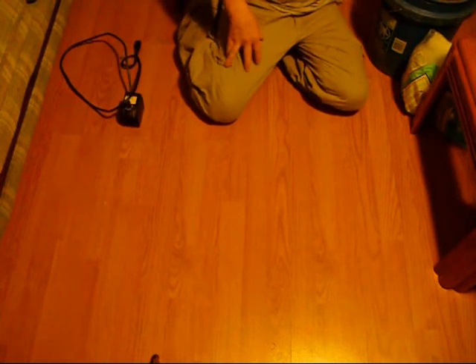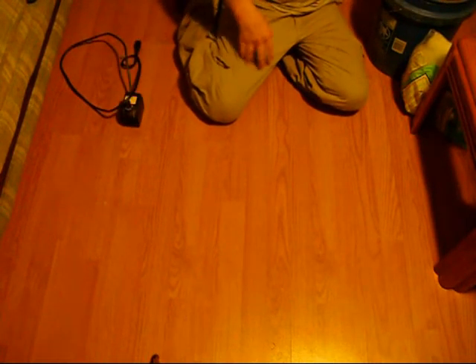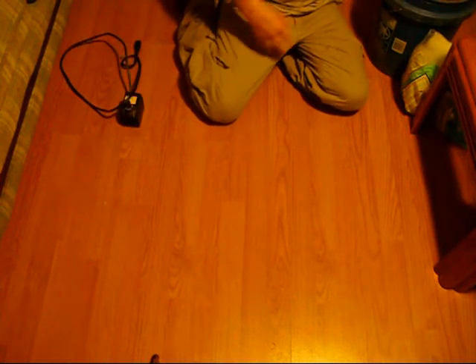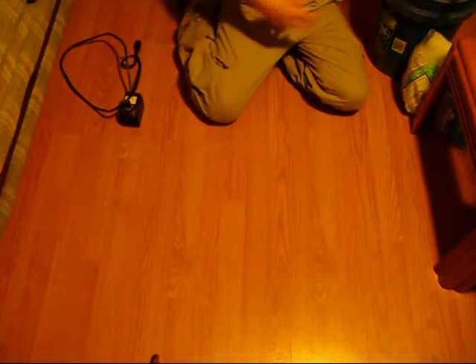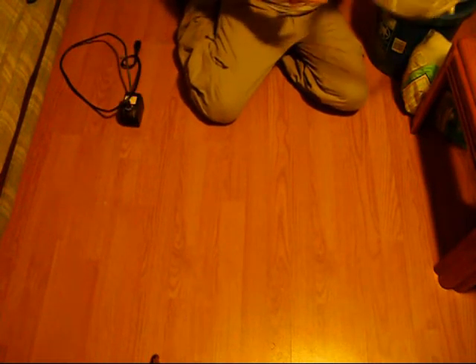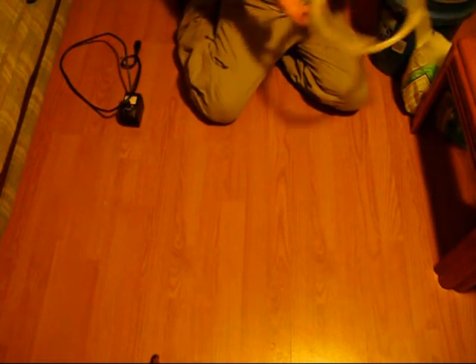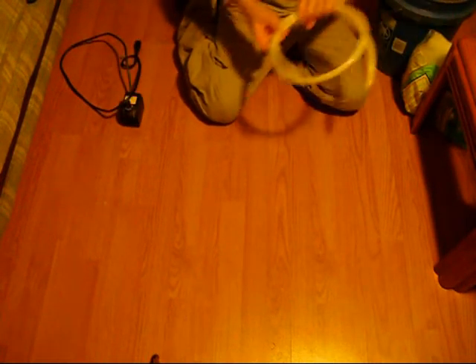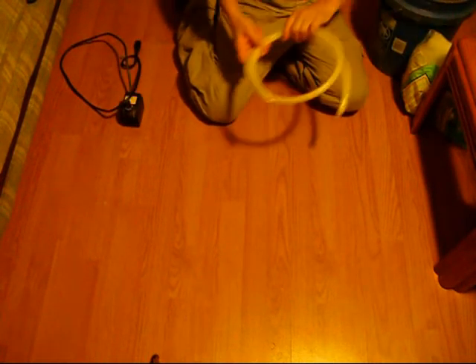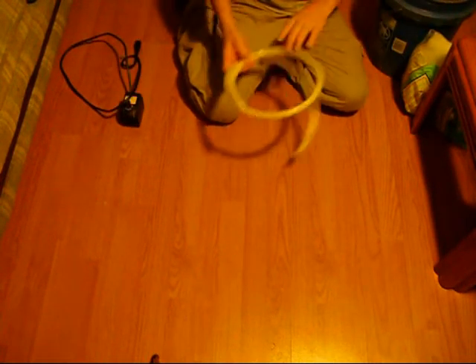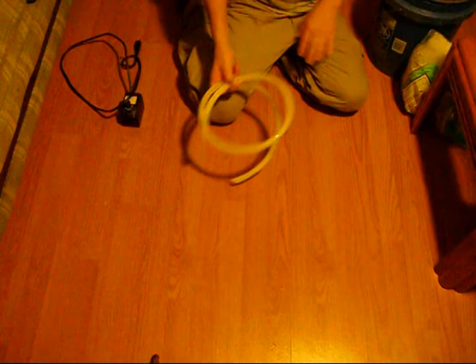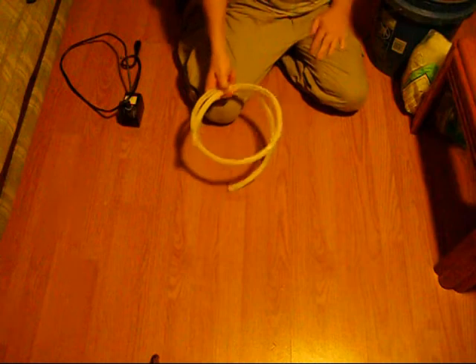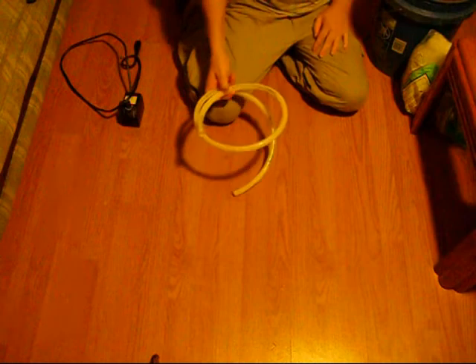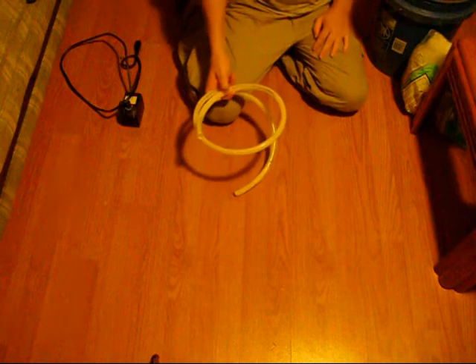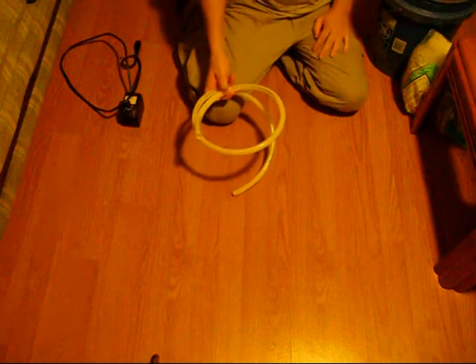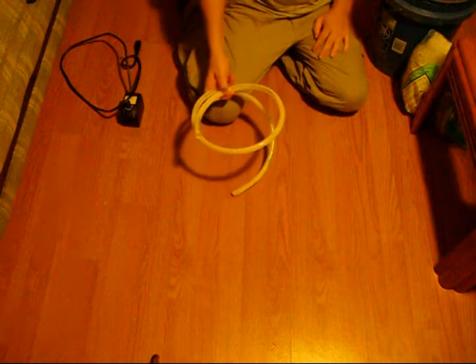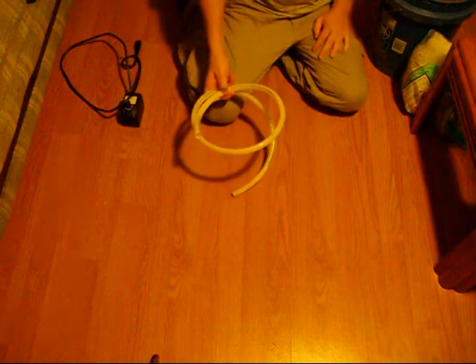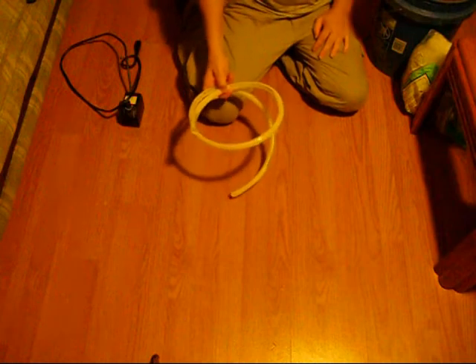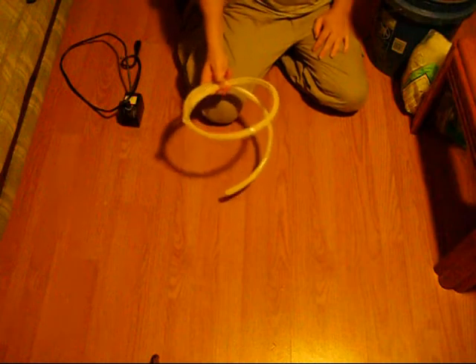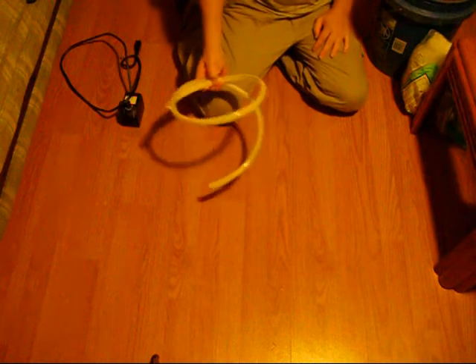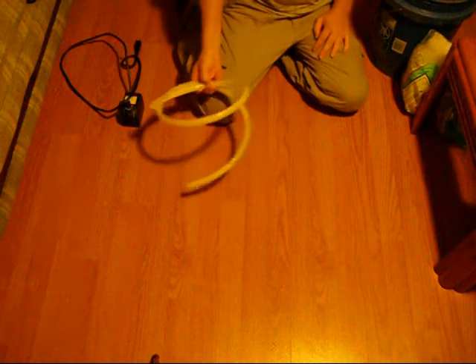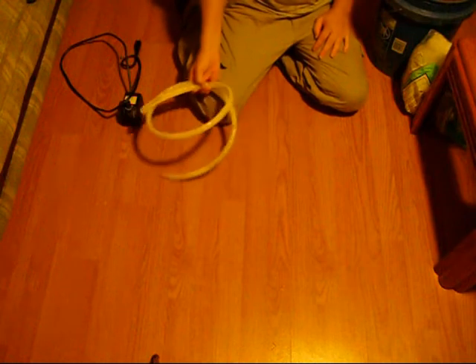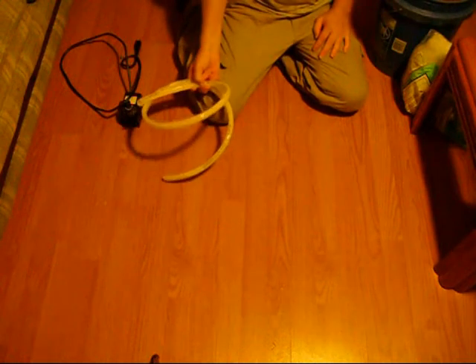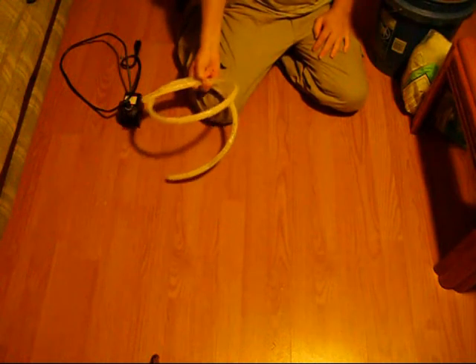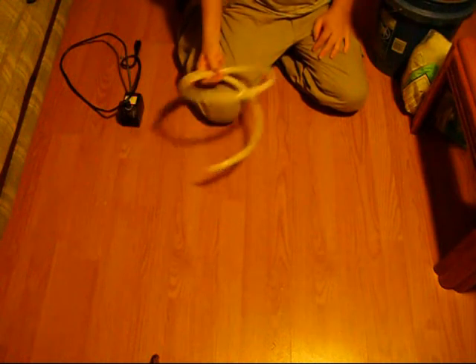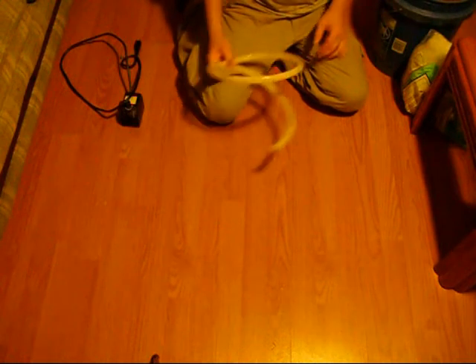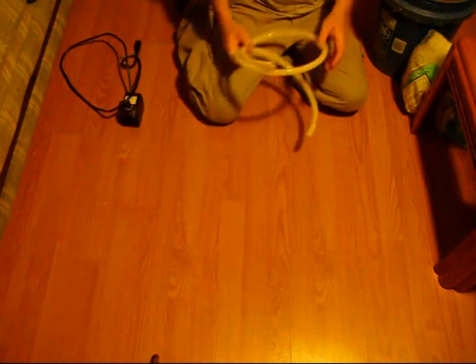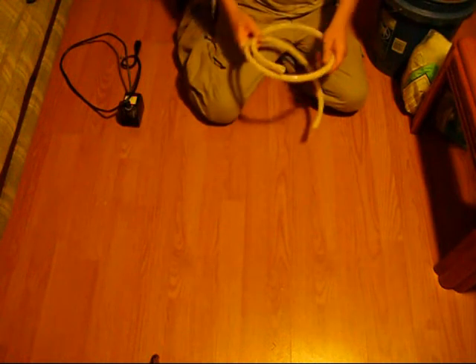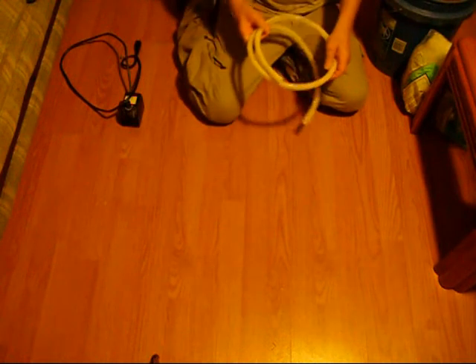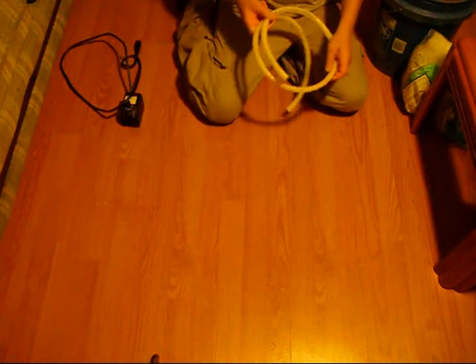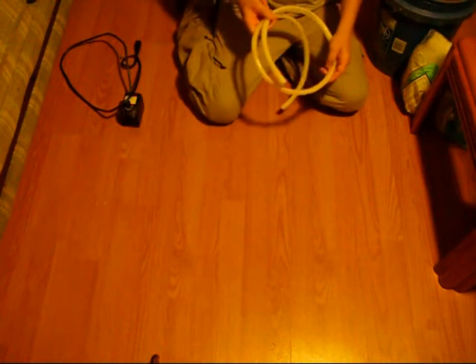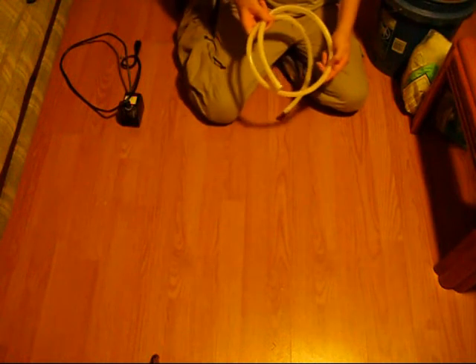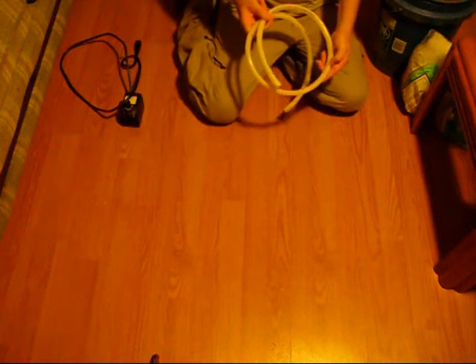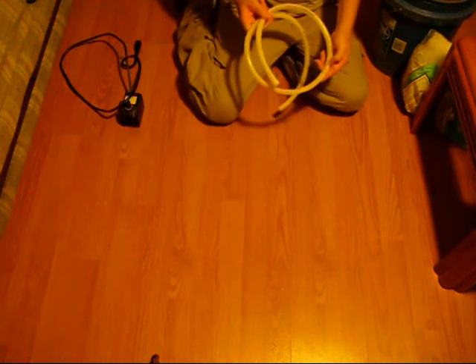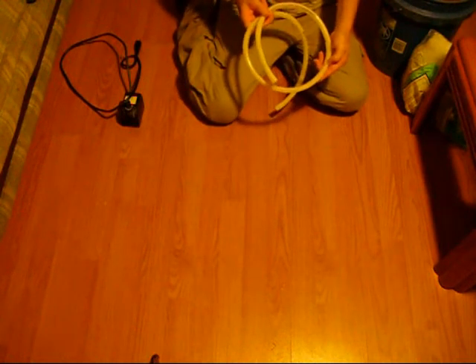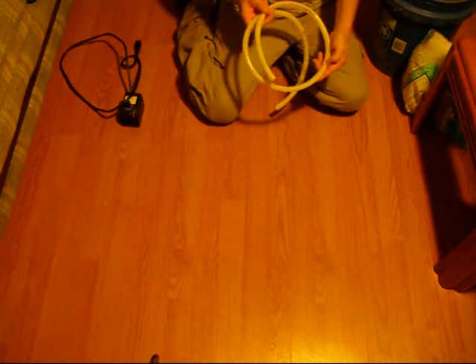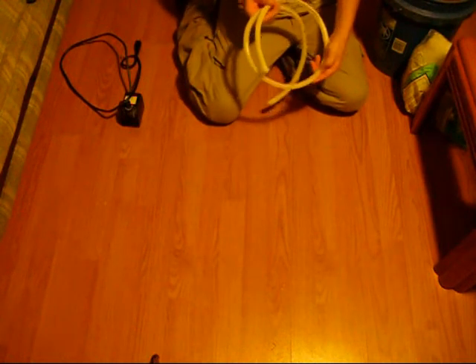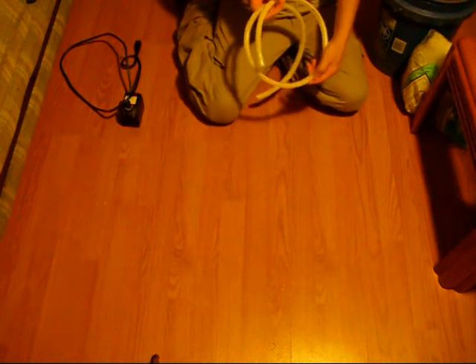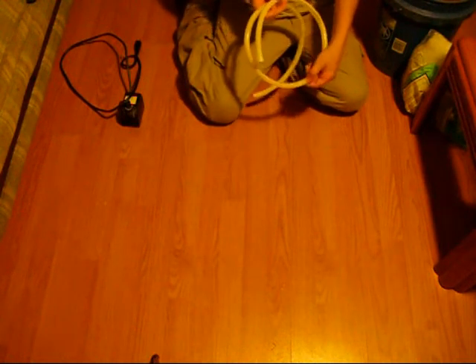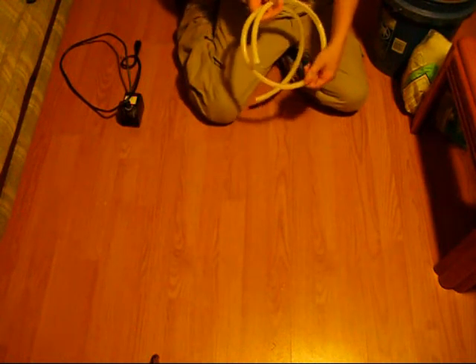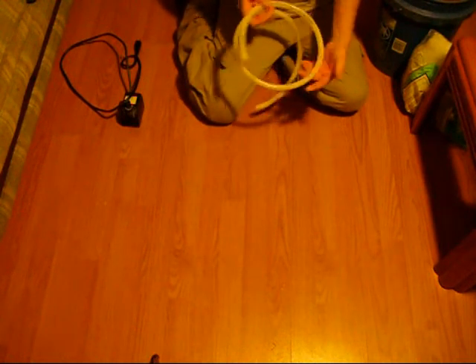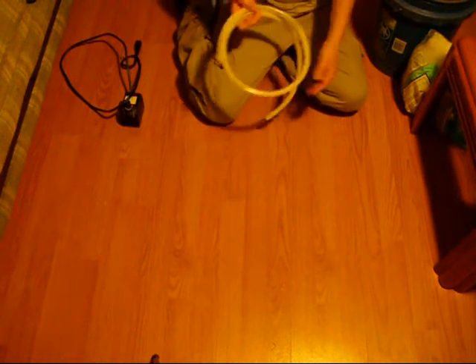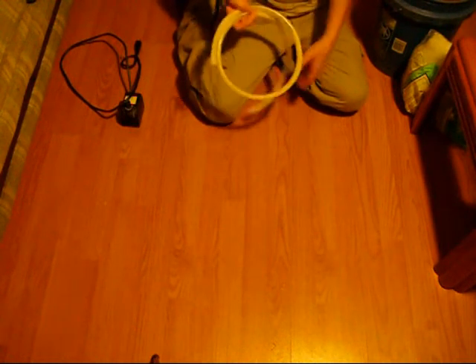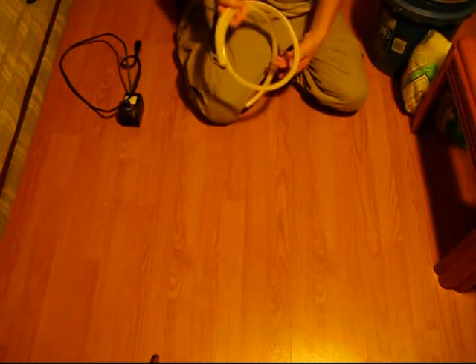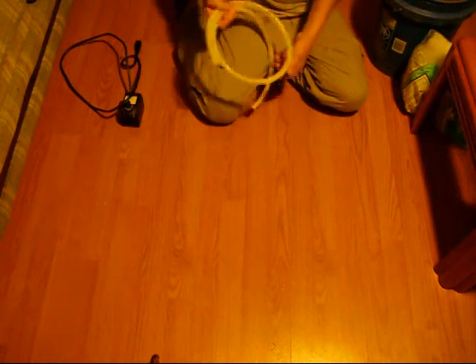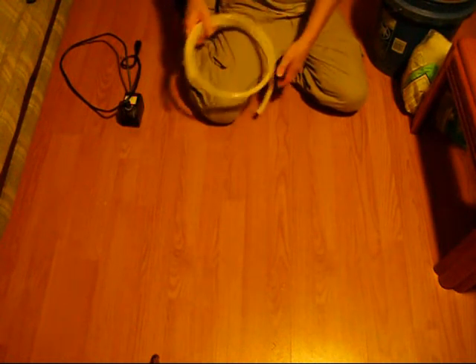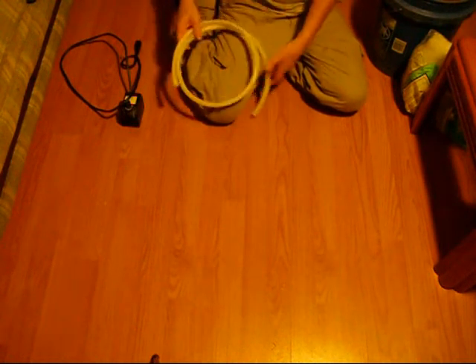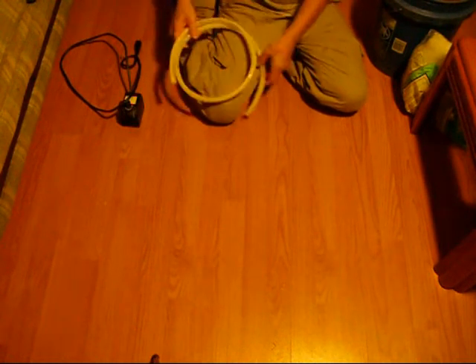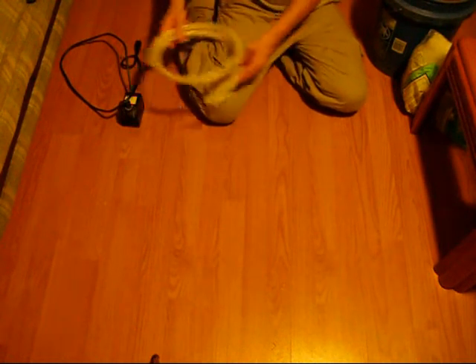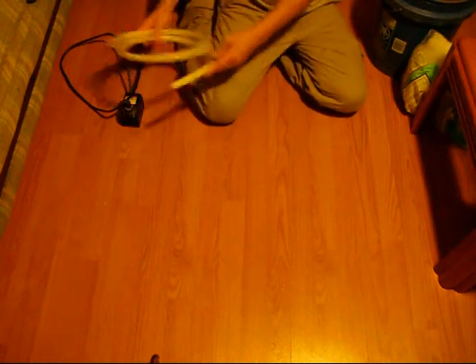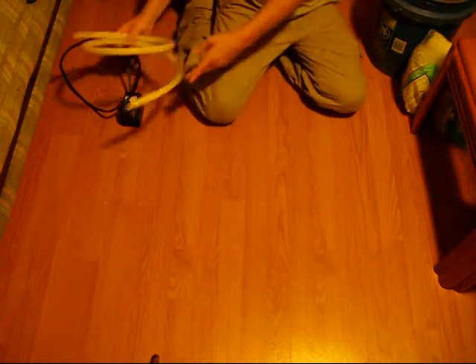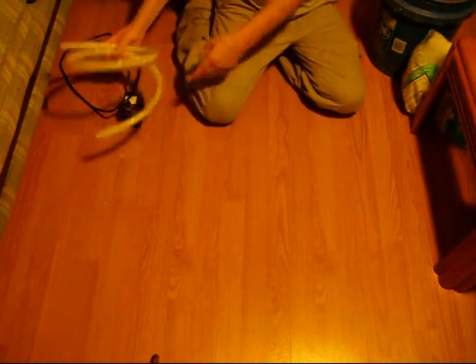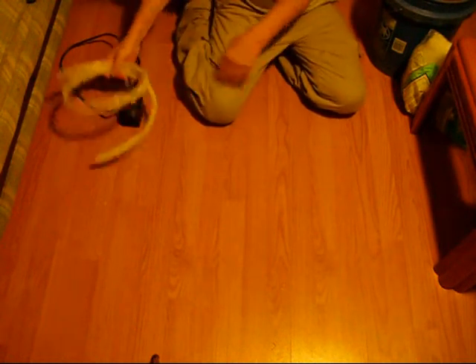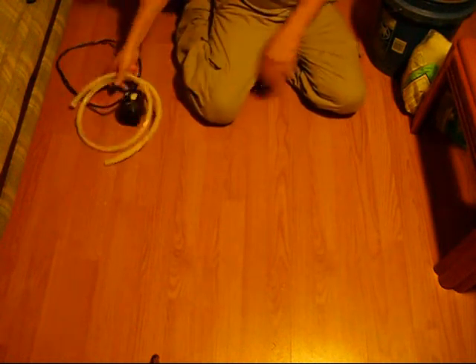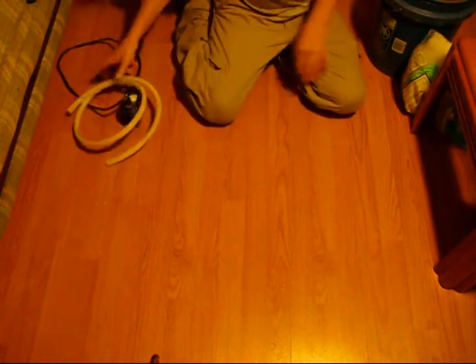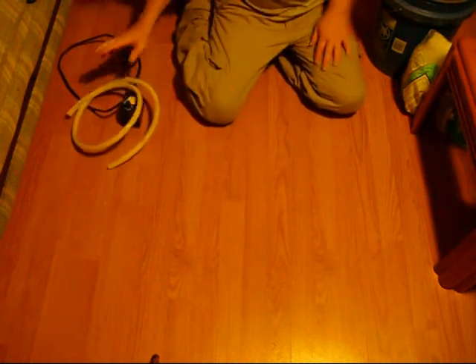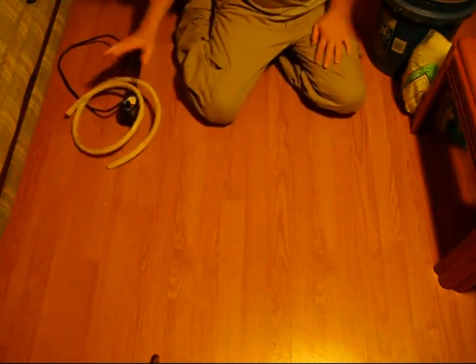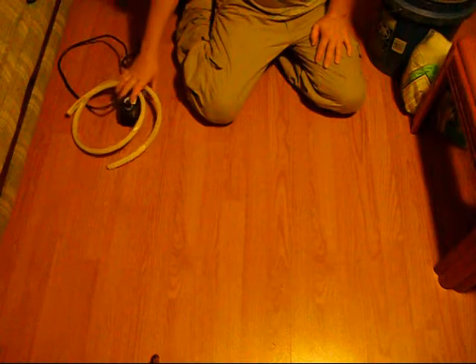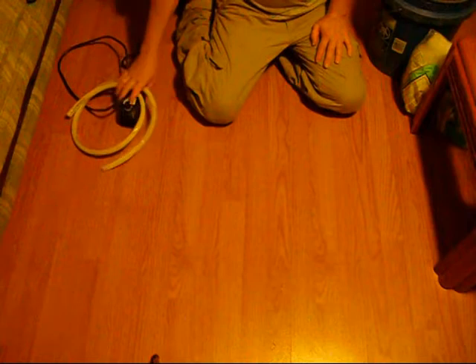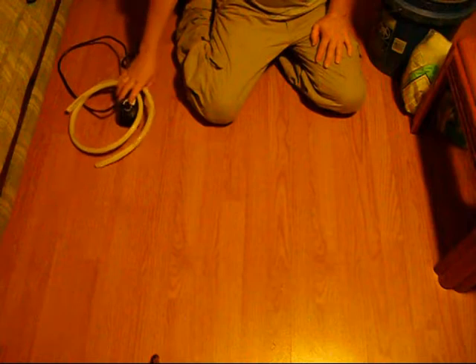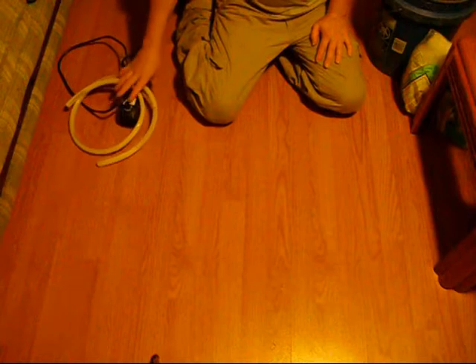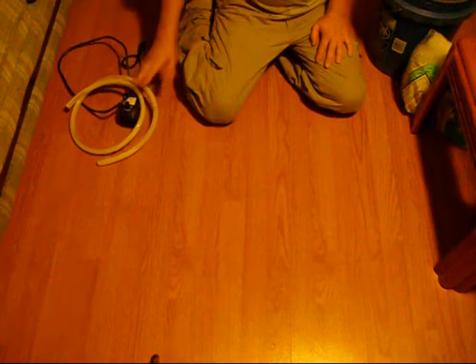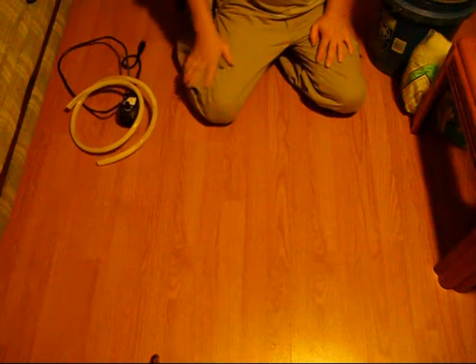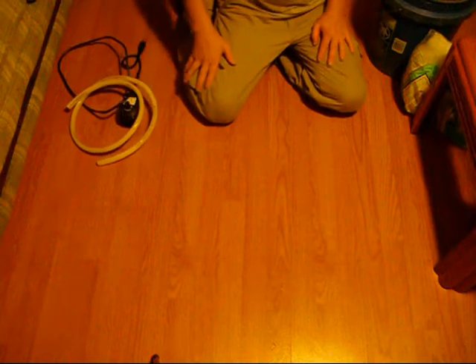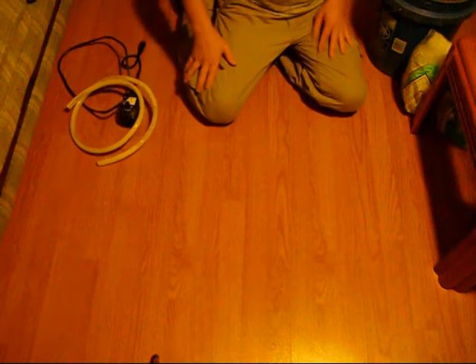I've got a section of 5/8" tubing that was hooked up to it — 5/8" outside, half-inch inside. I'm going to be using that.